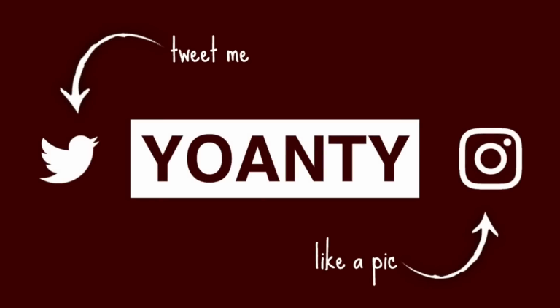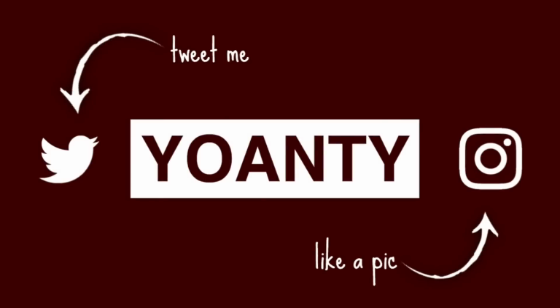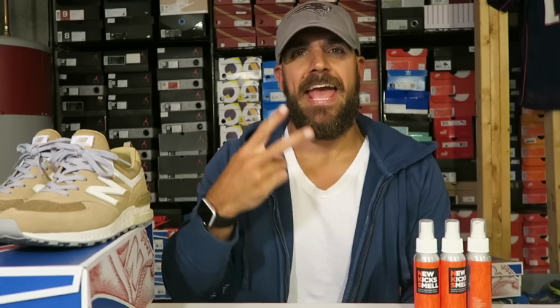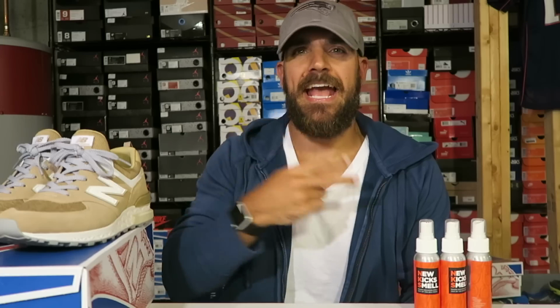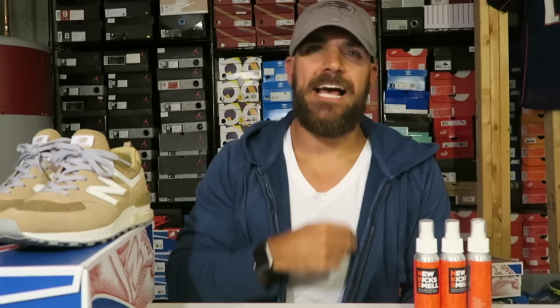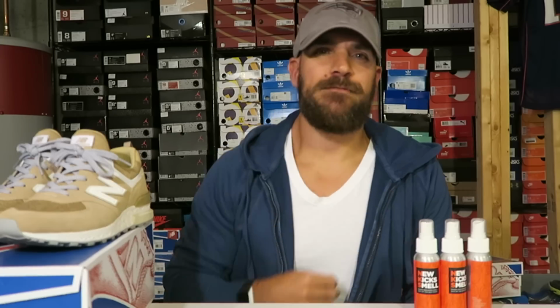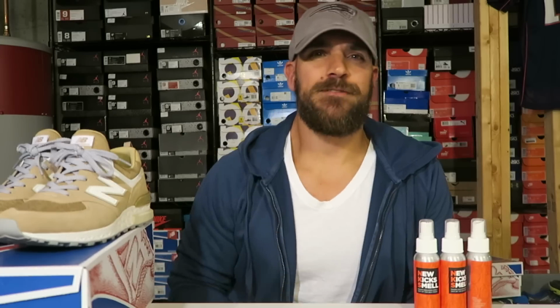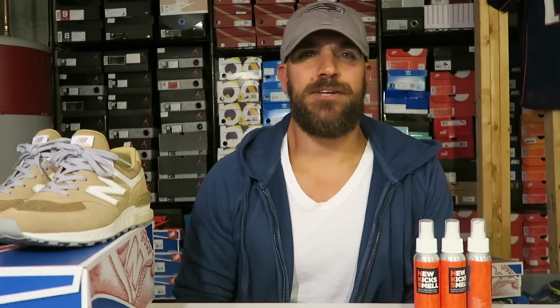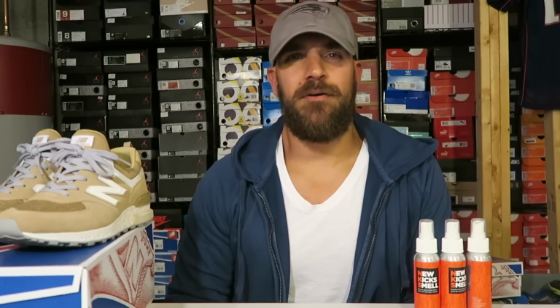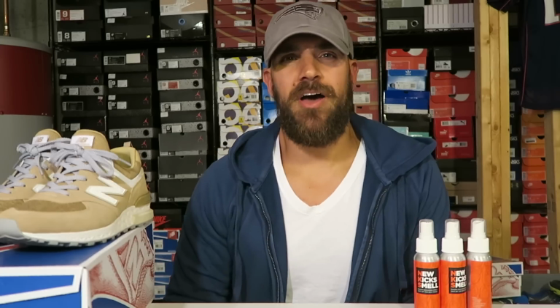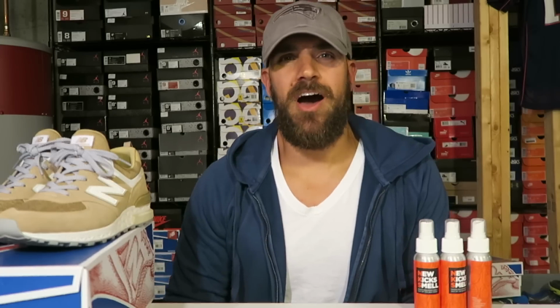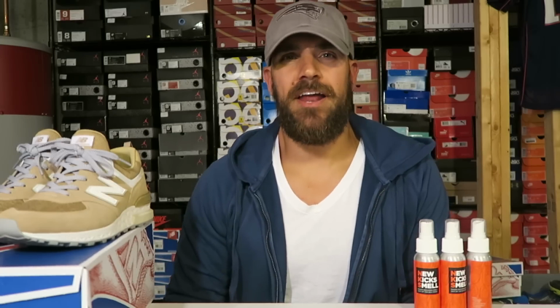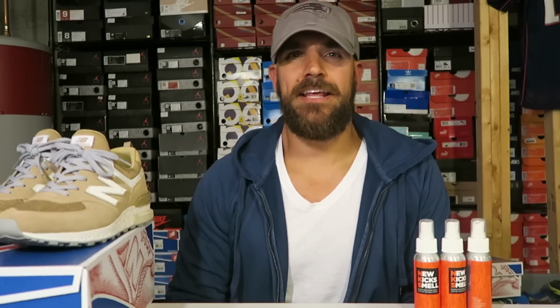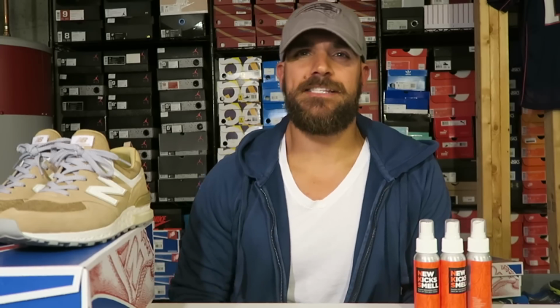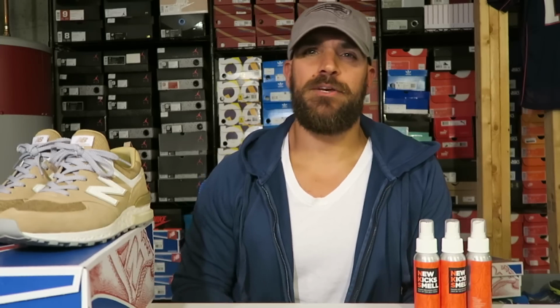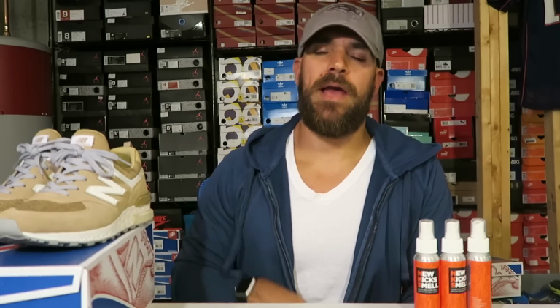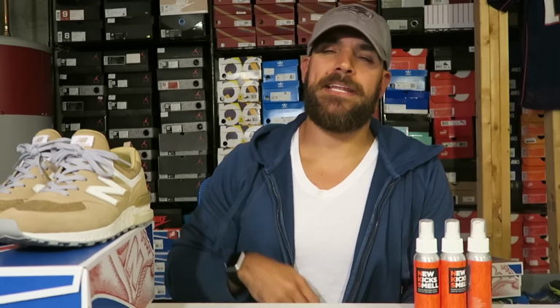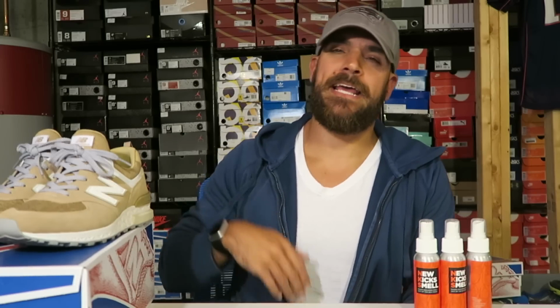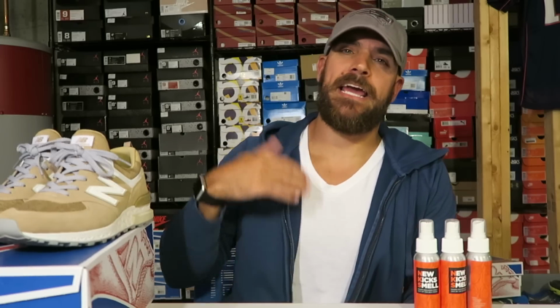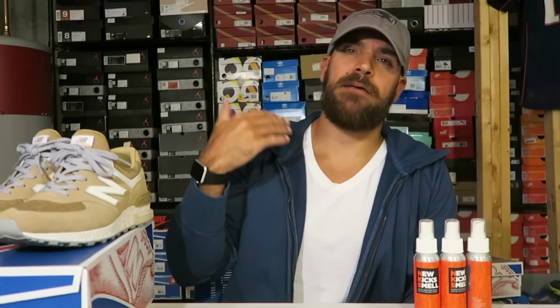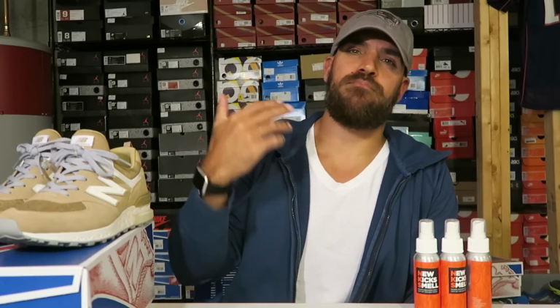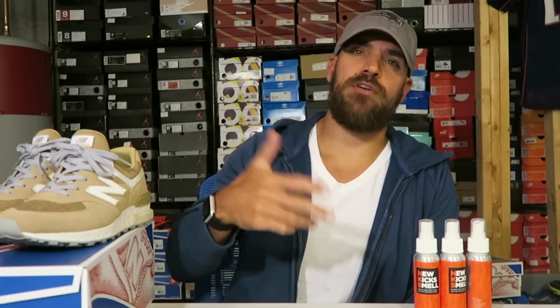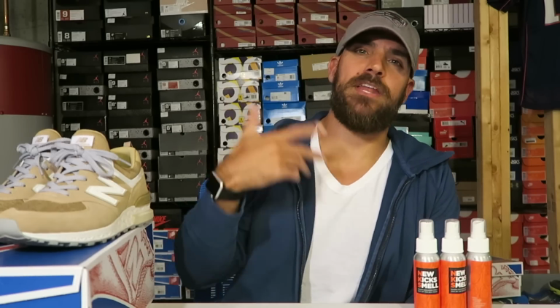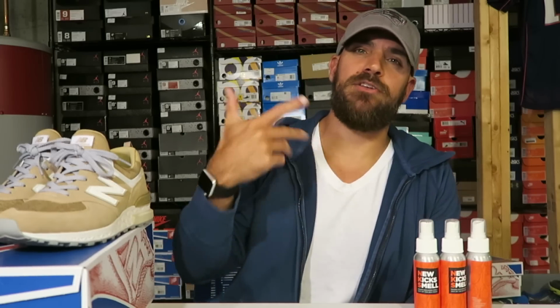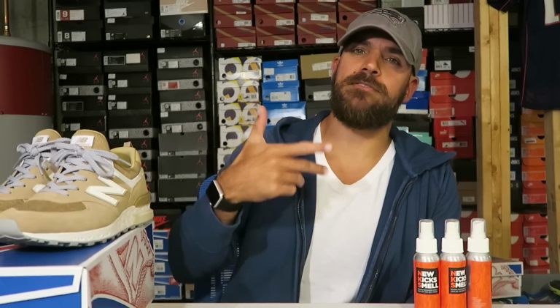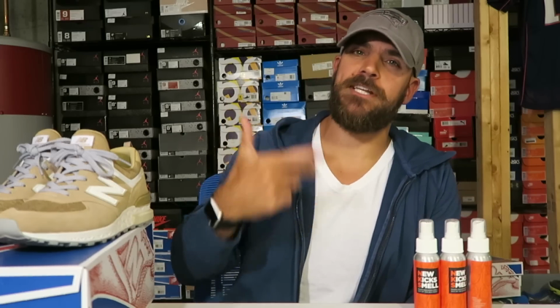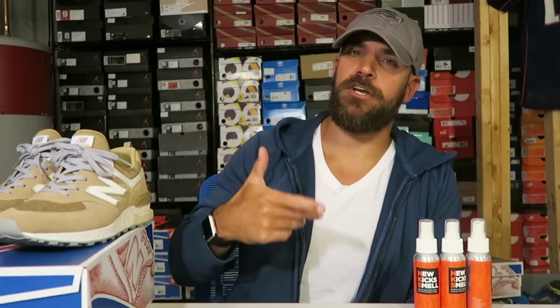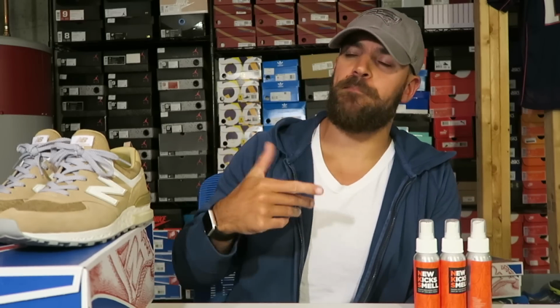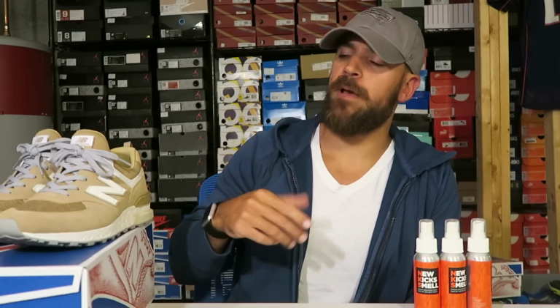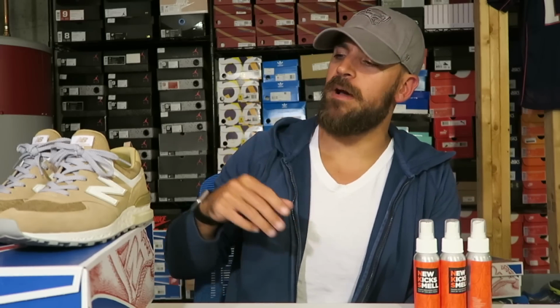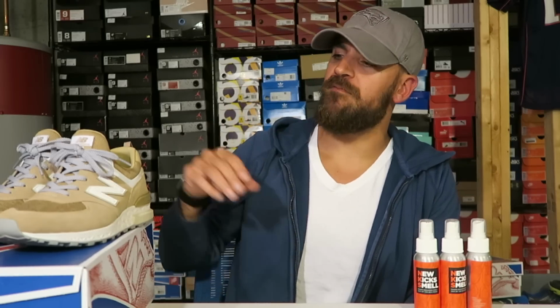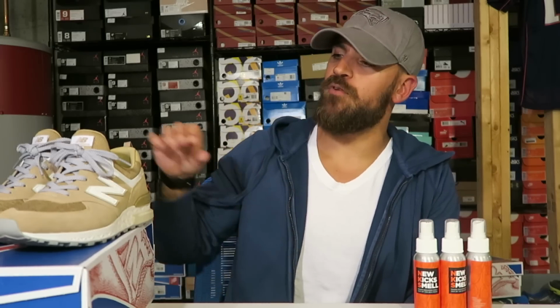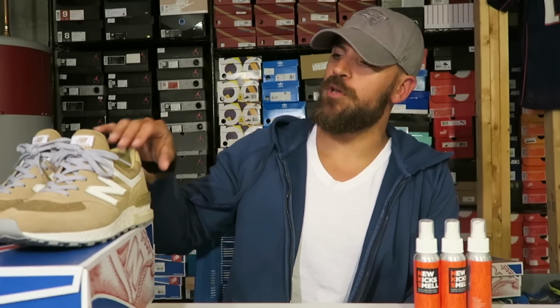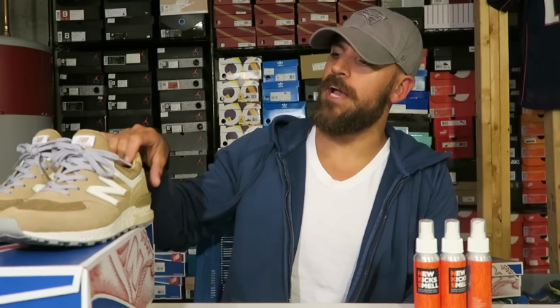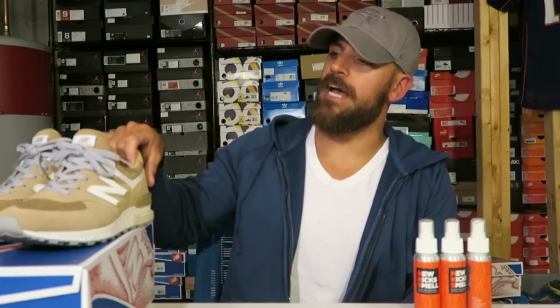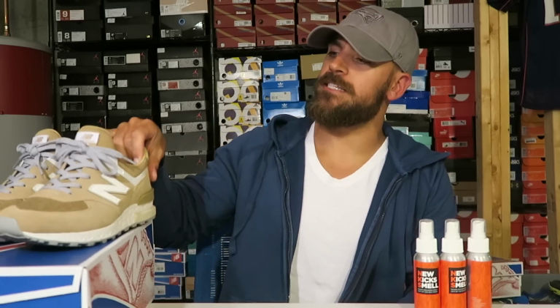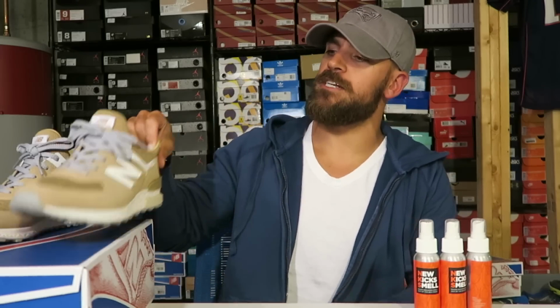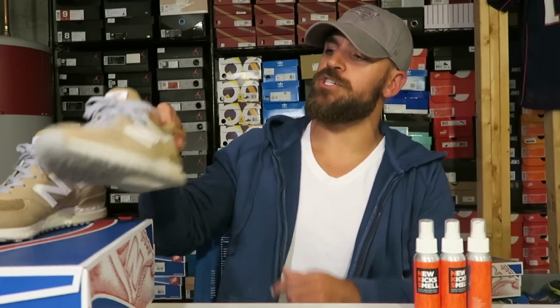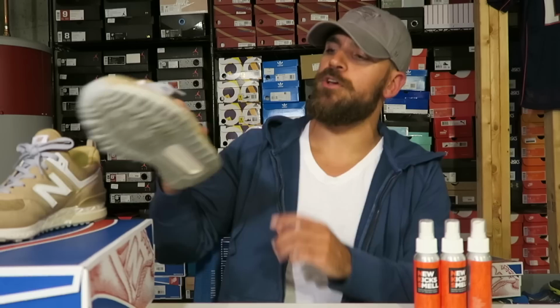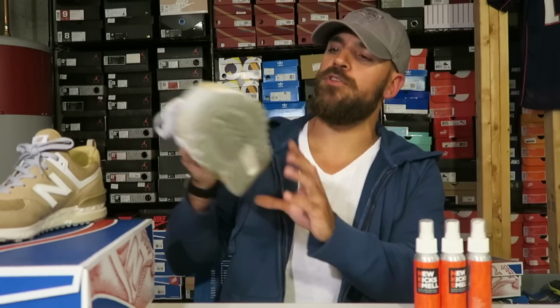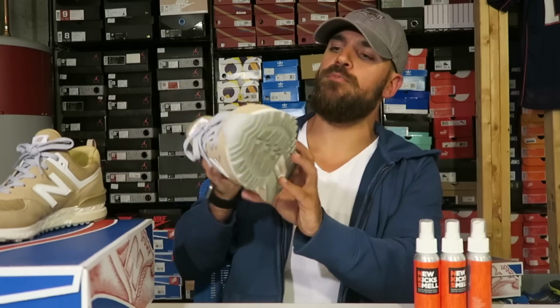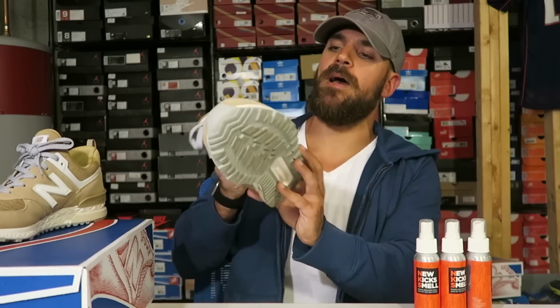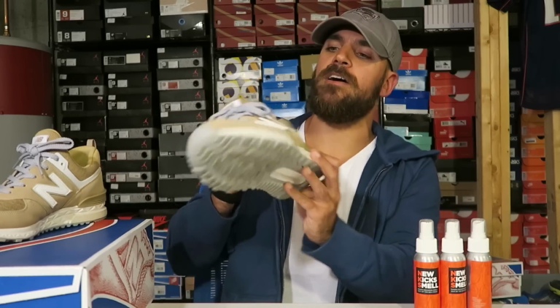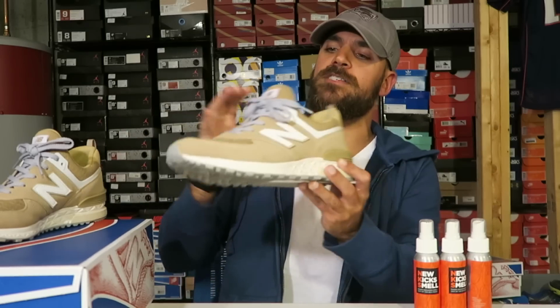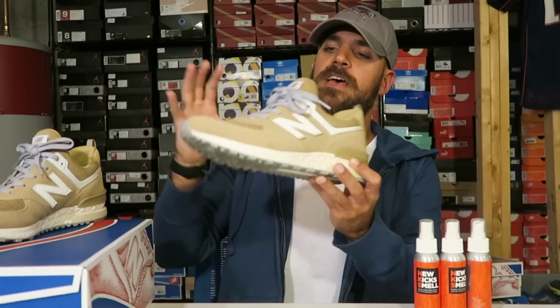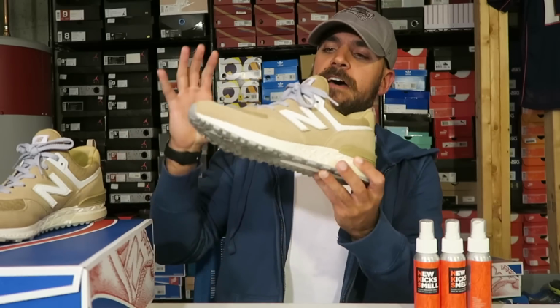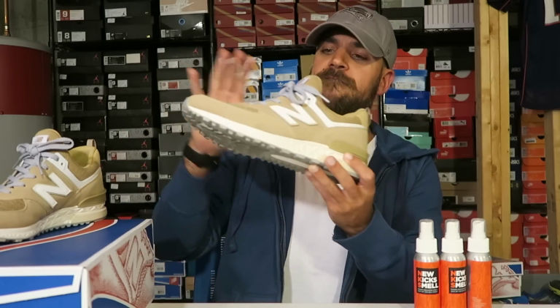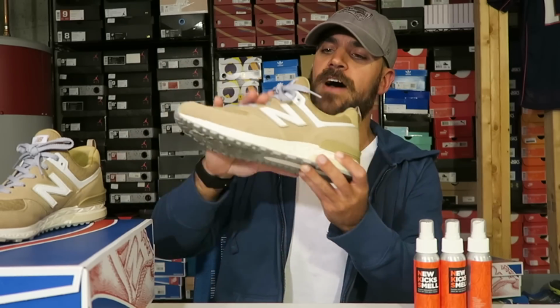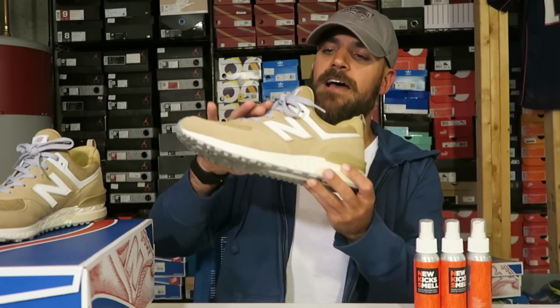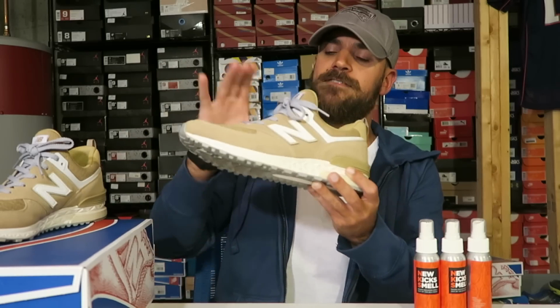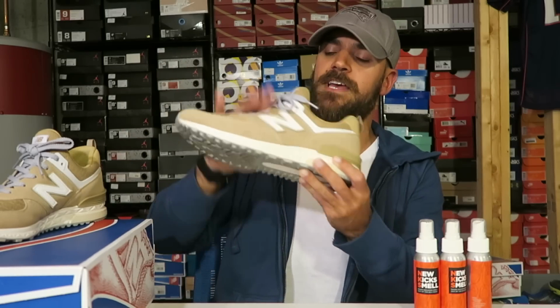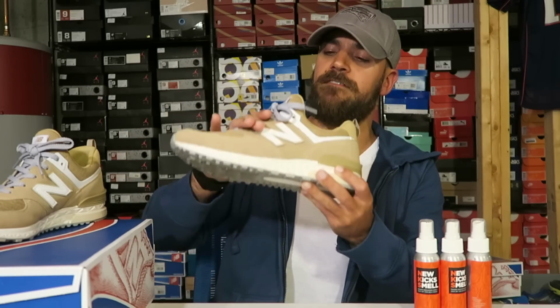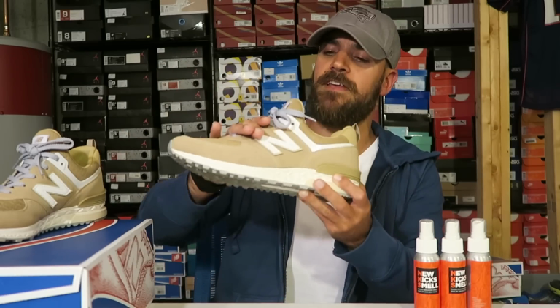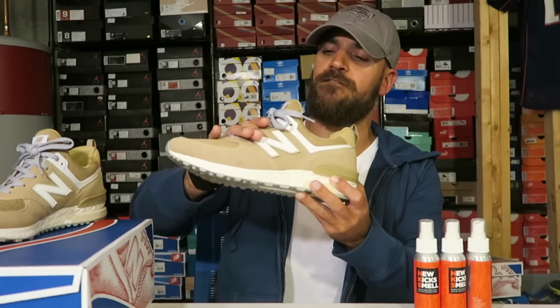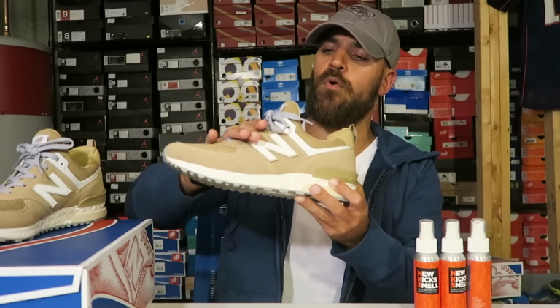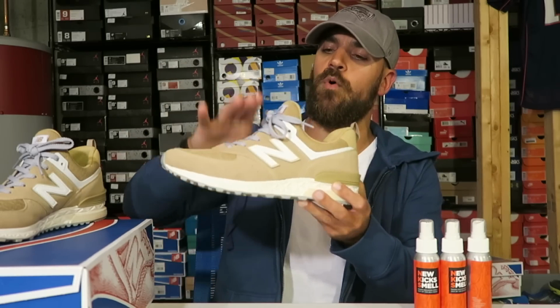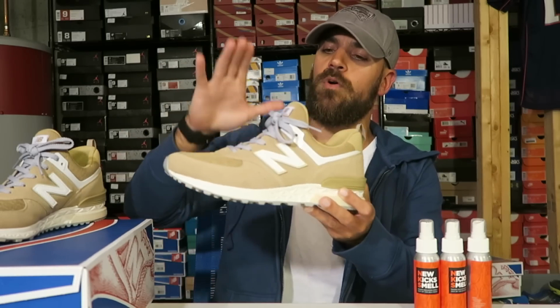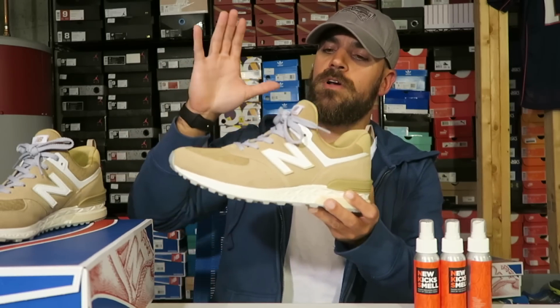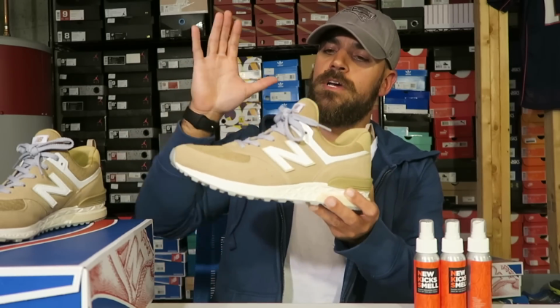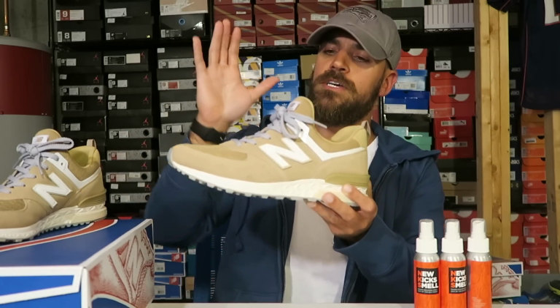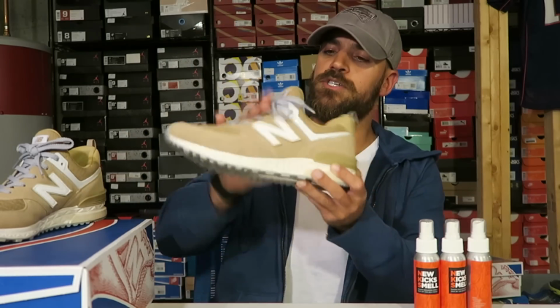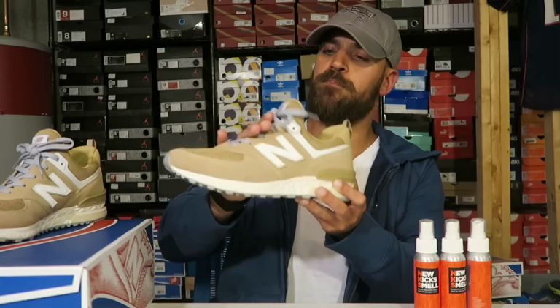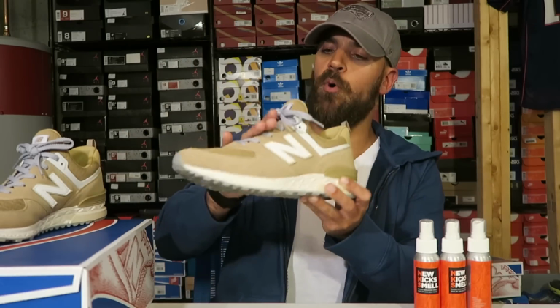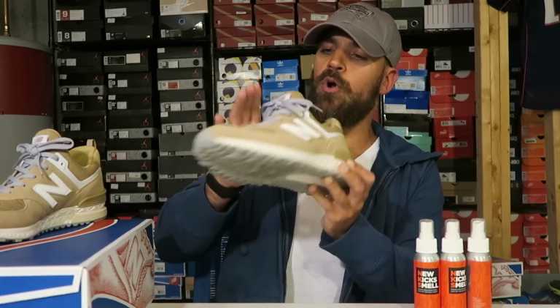Hey guys, what's going on? It's Yoanti. I got a brand new sneaker pickup for you guys. Gonna show you the New Balance 574 Sport.